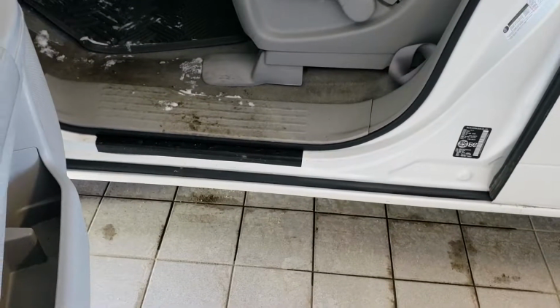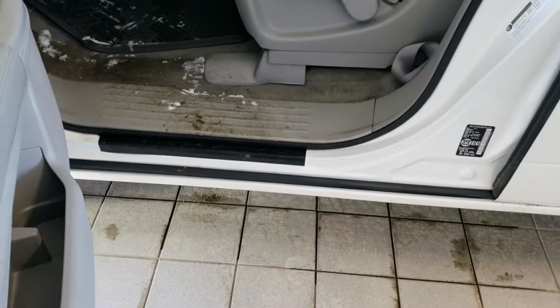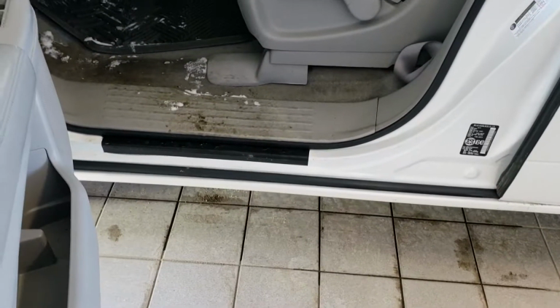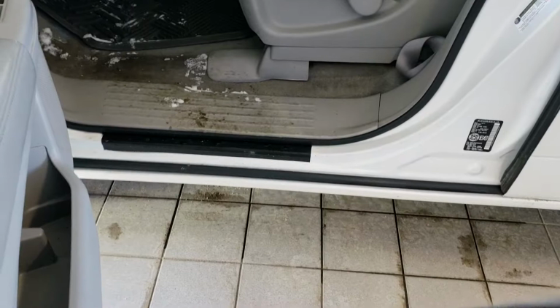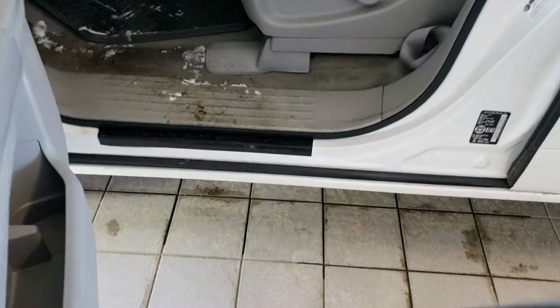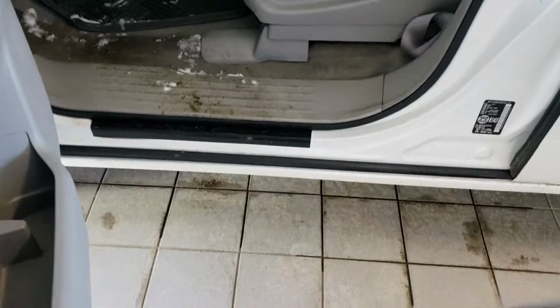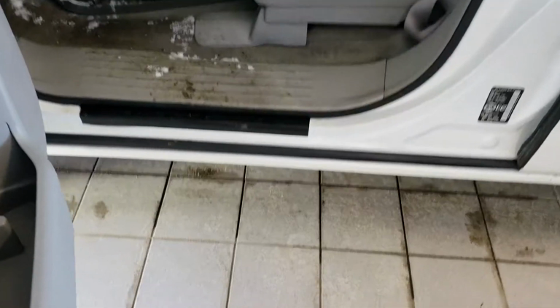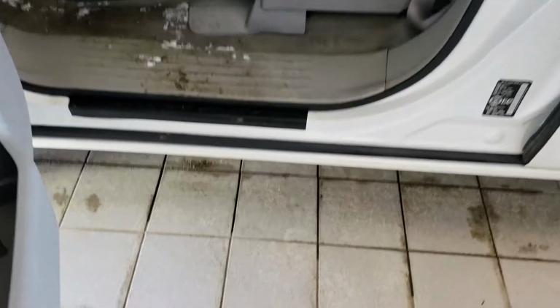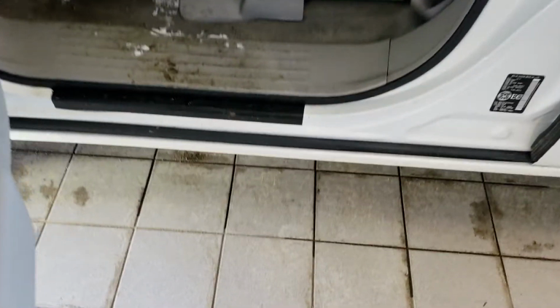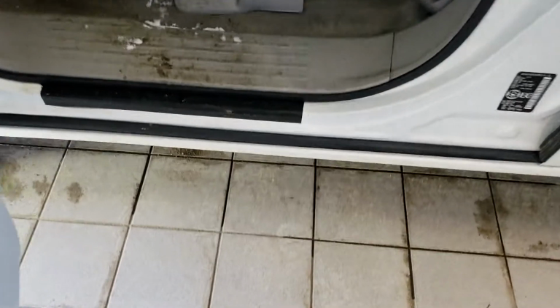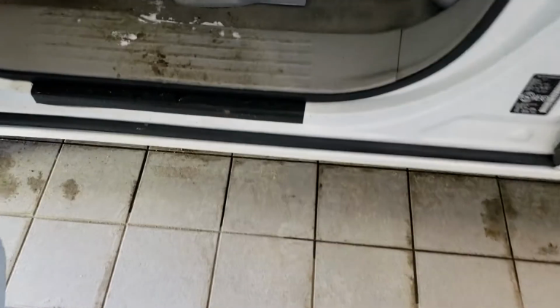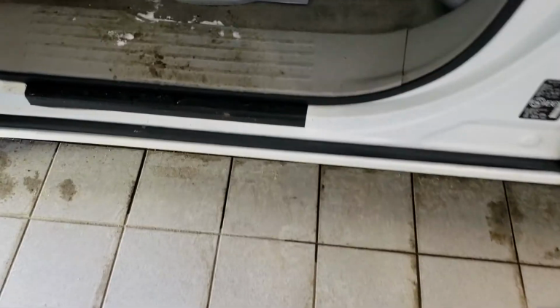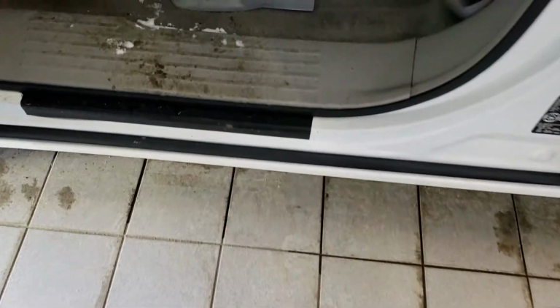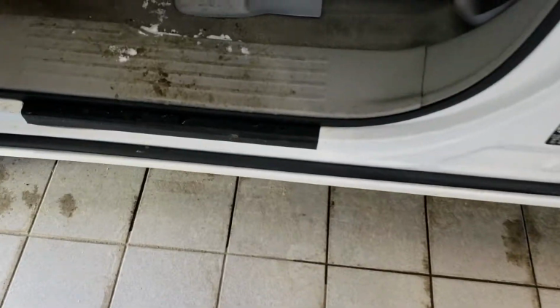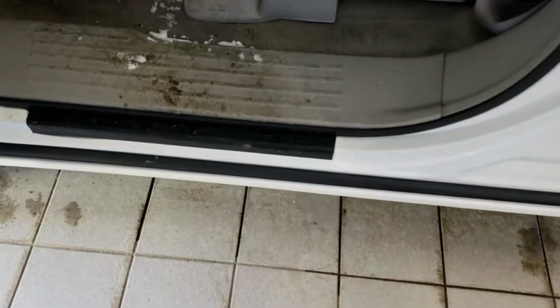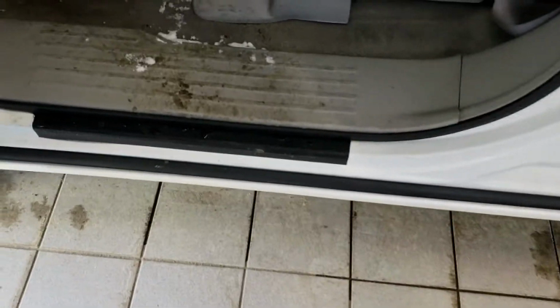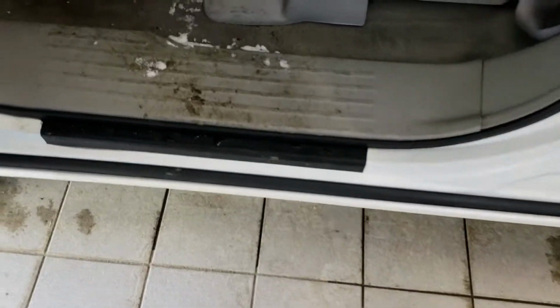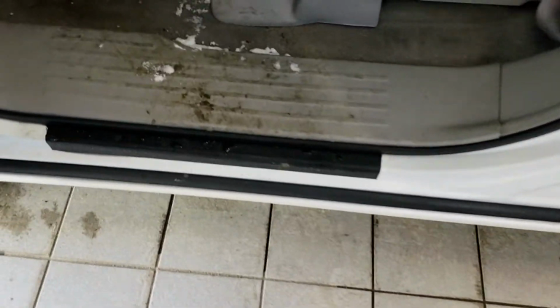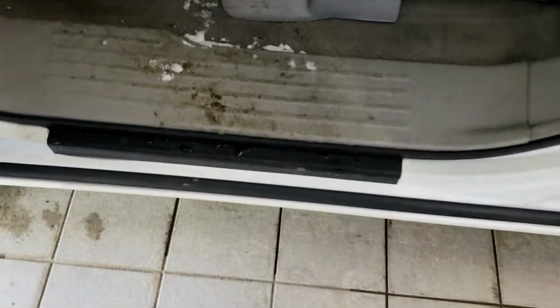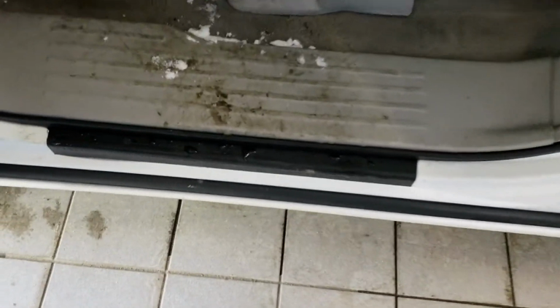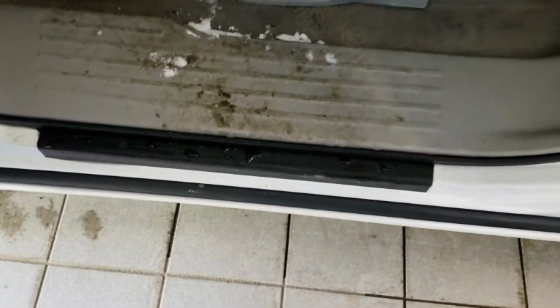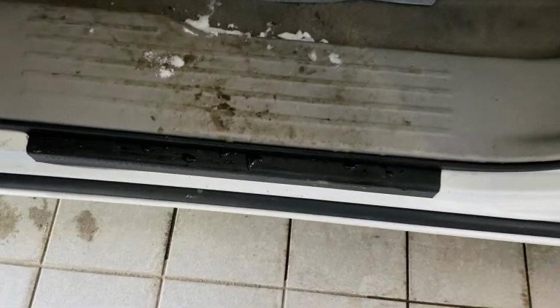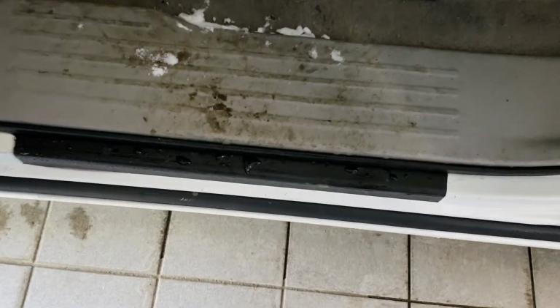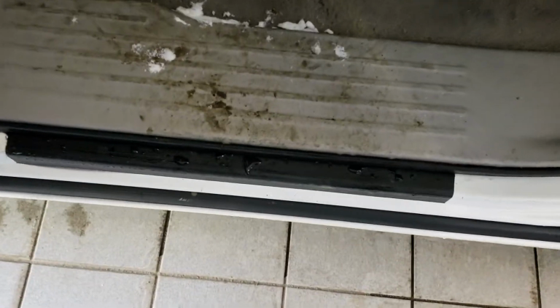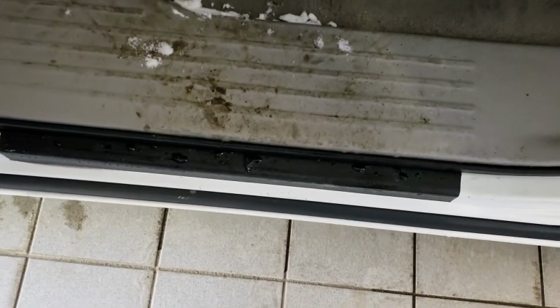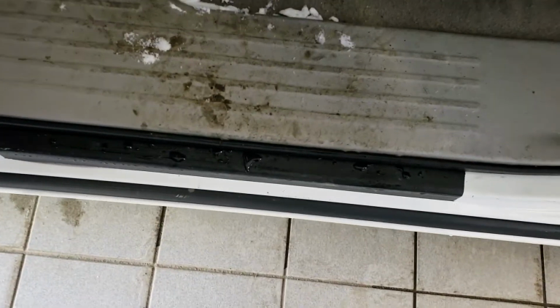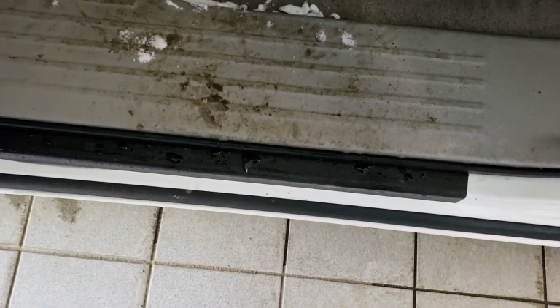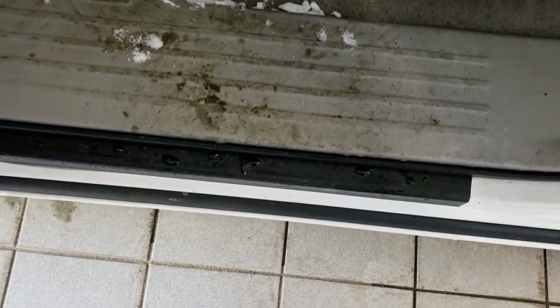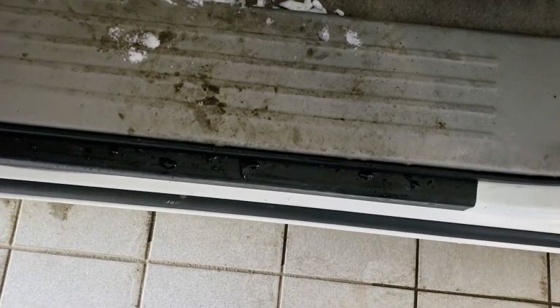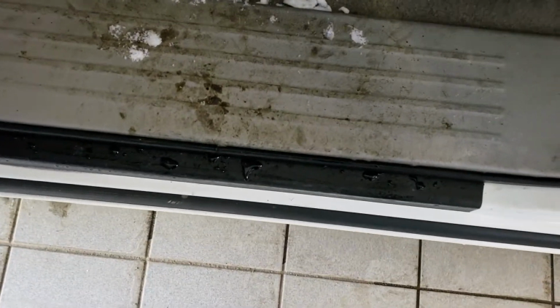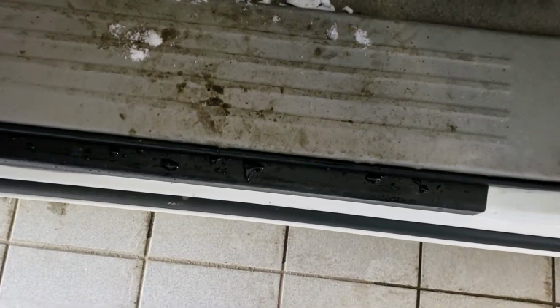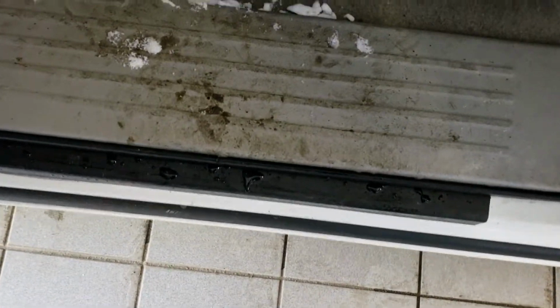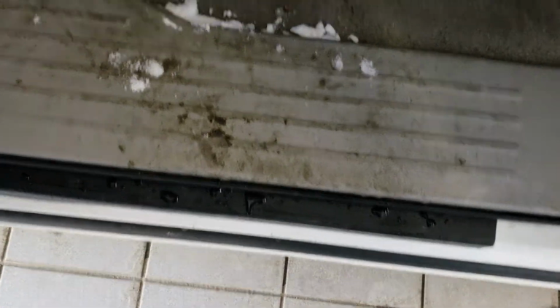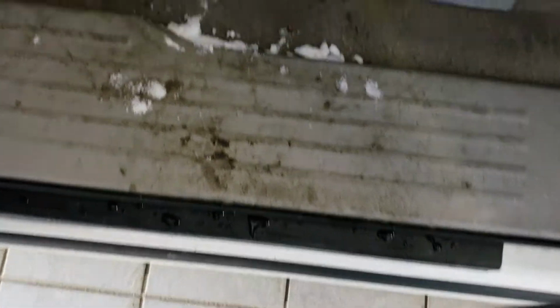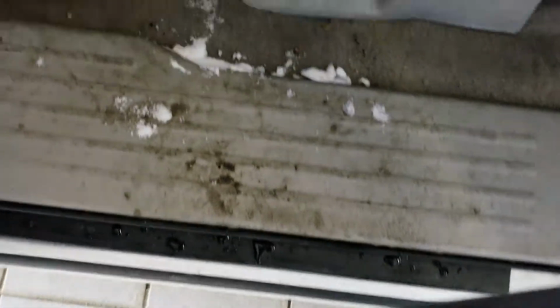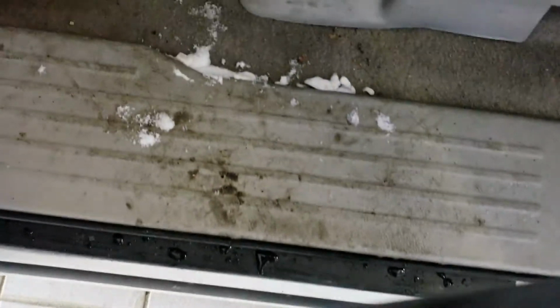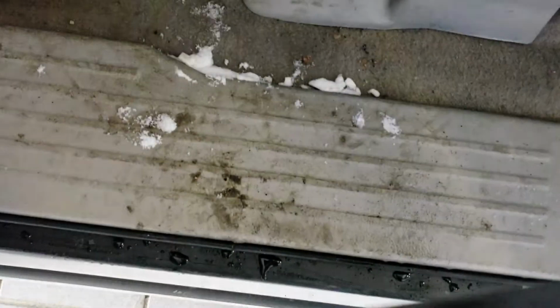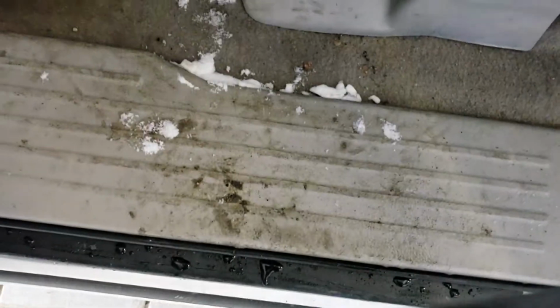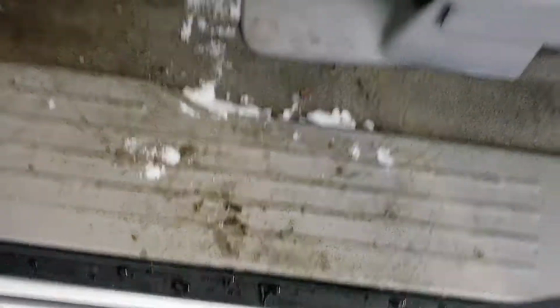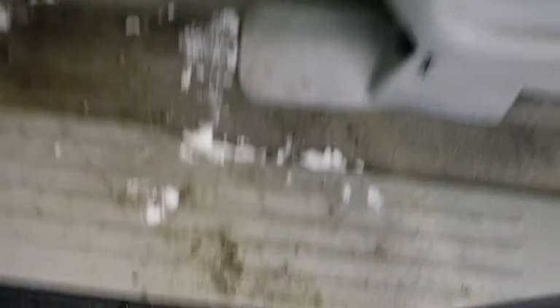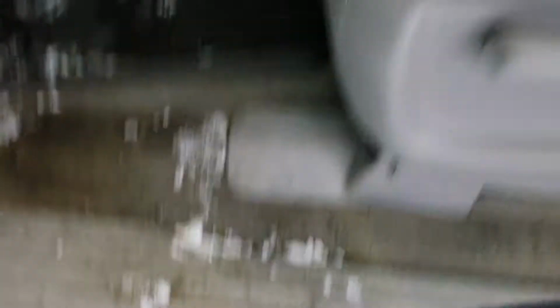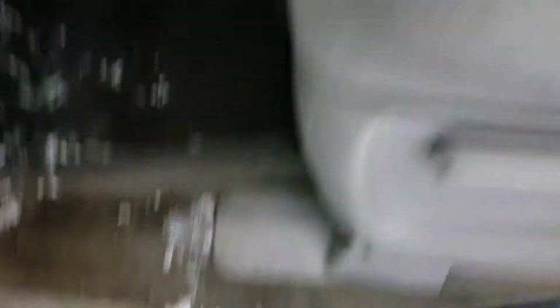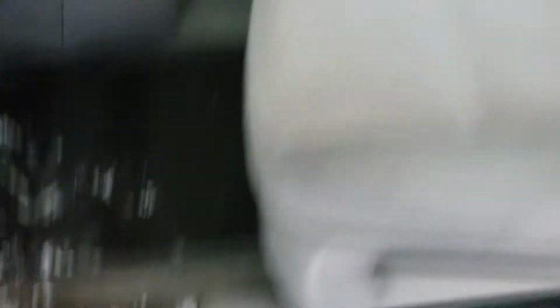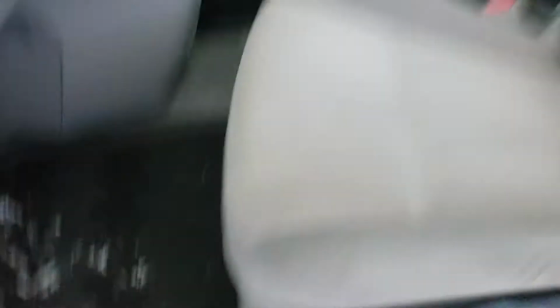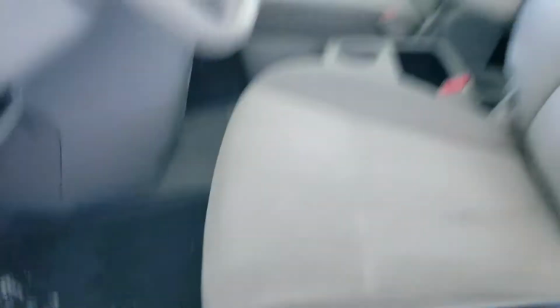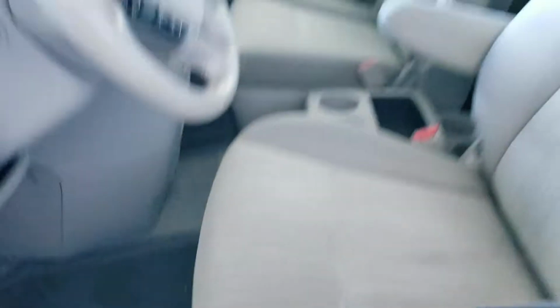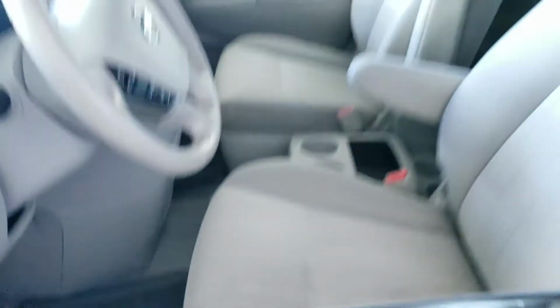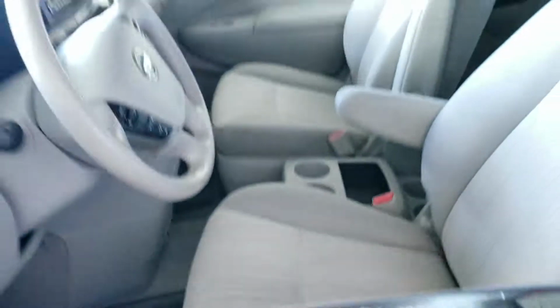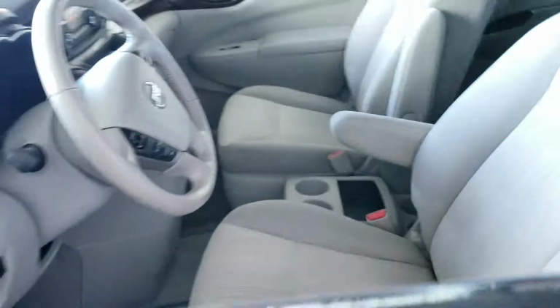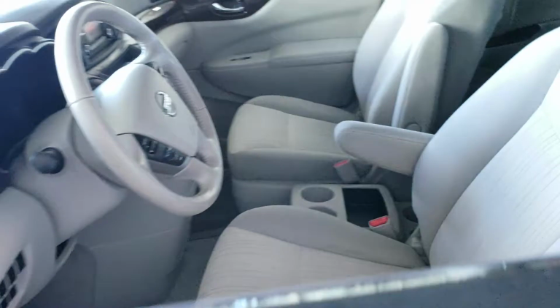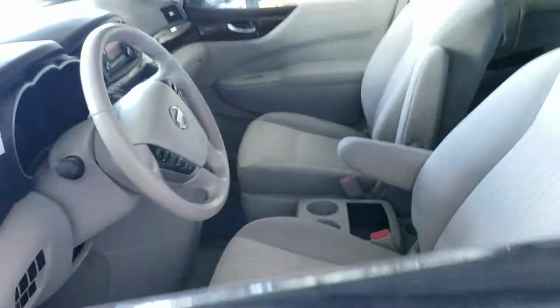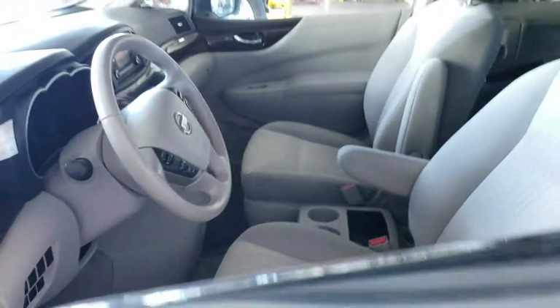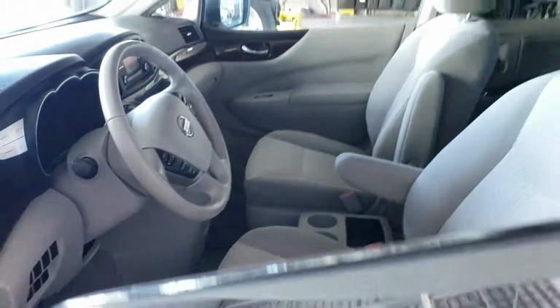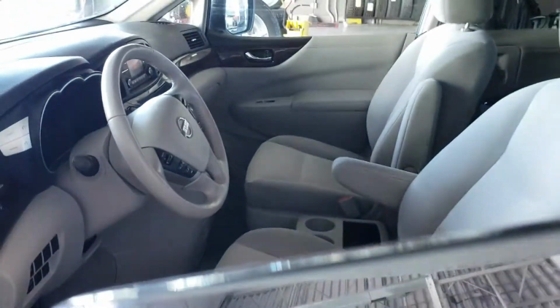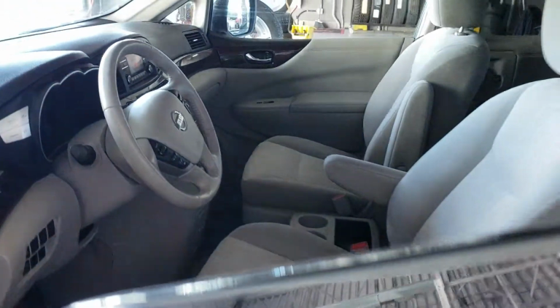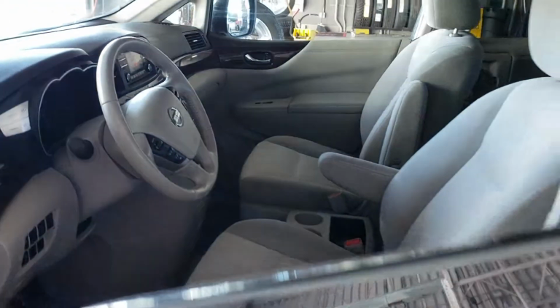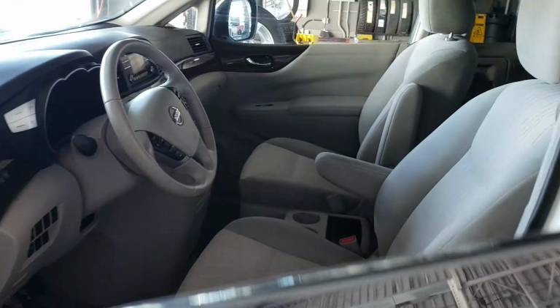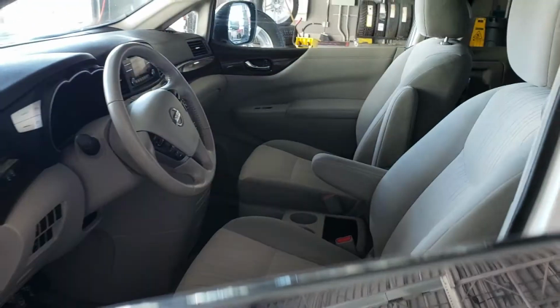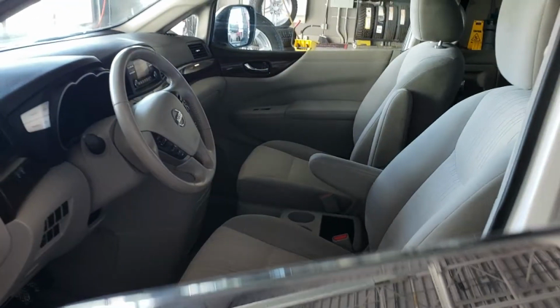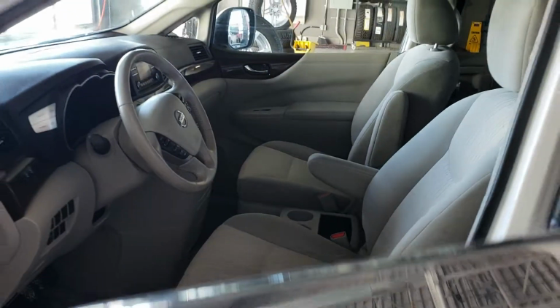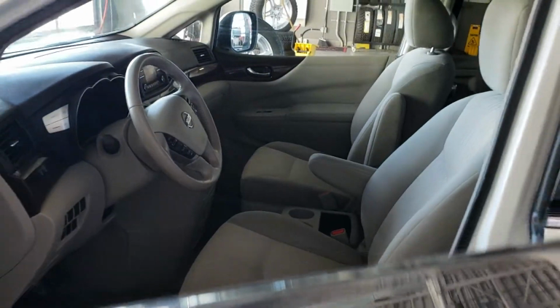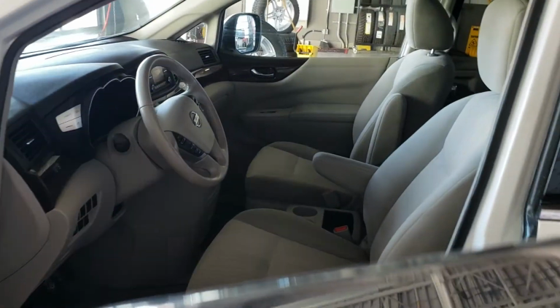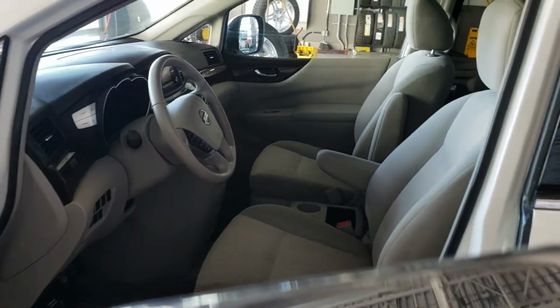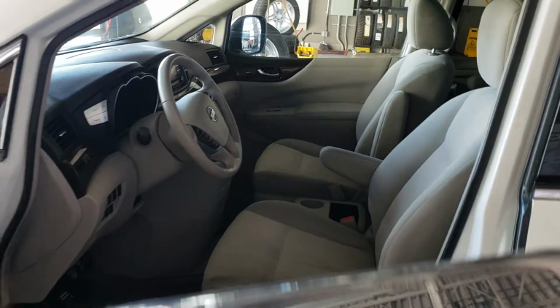Here's the entrance — flat. Back camera, heated seats.